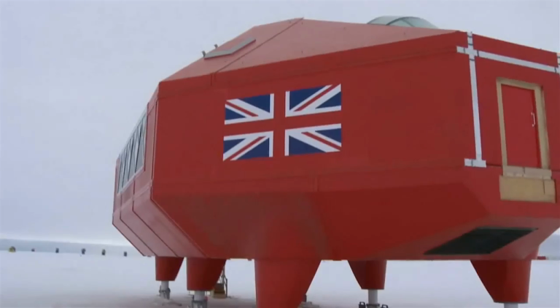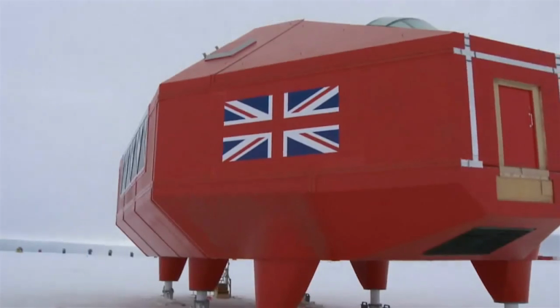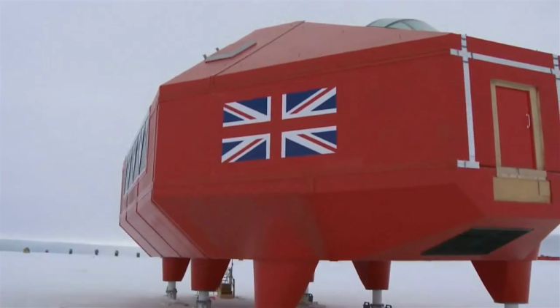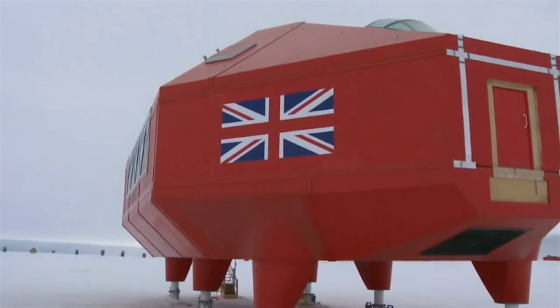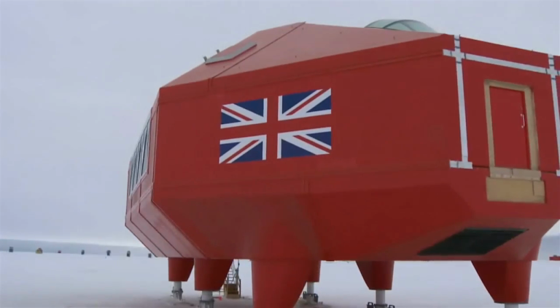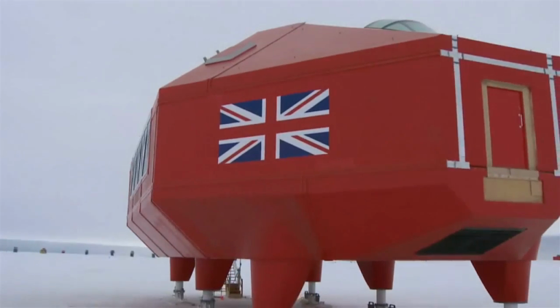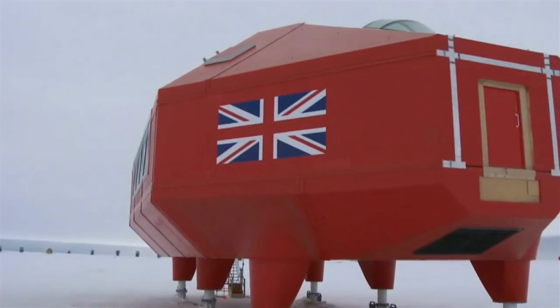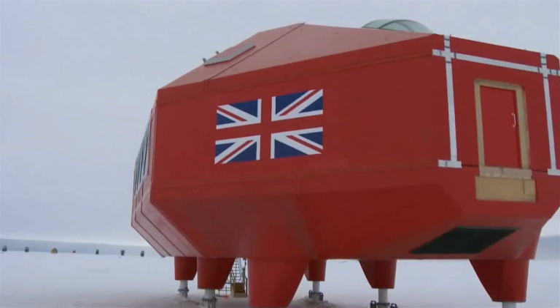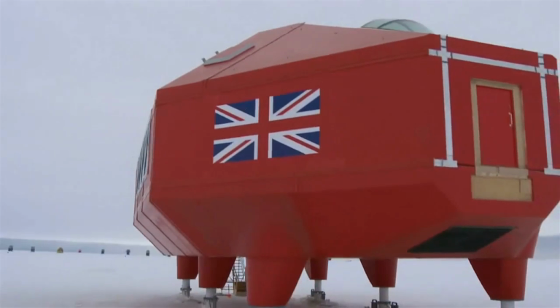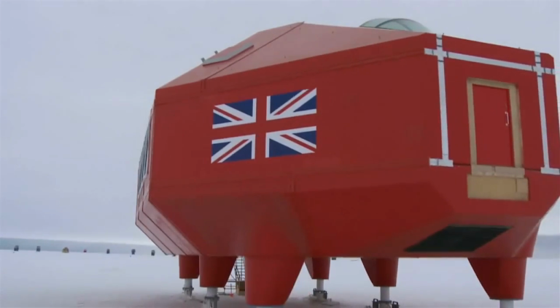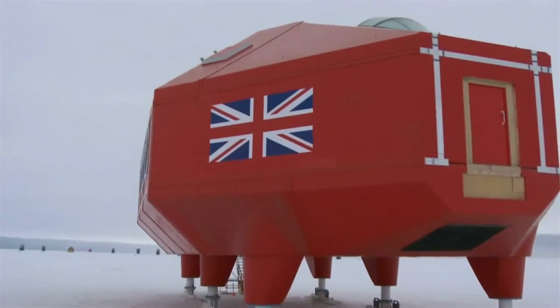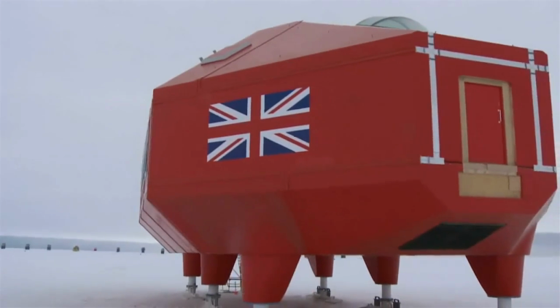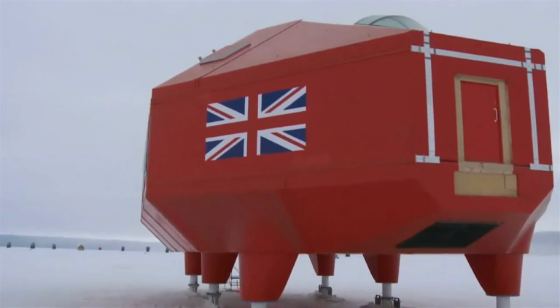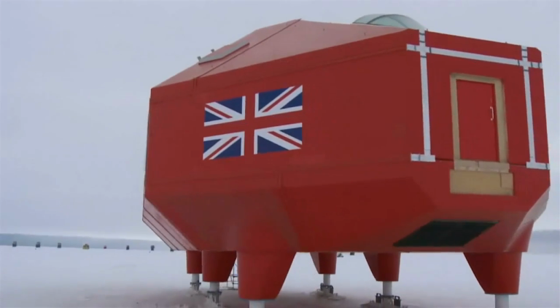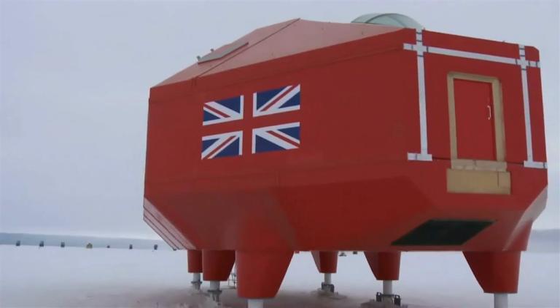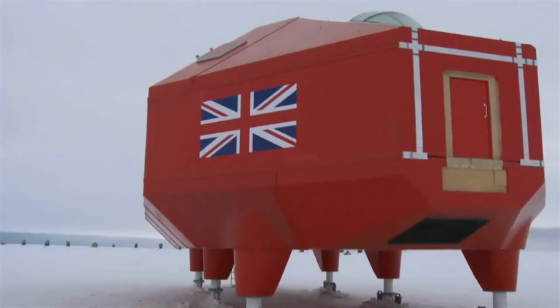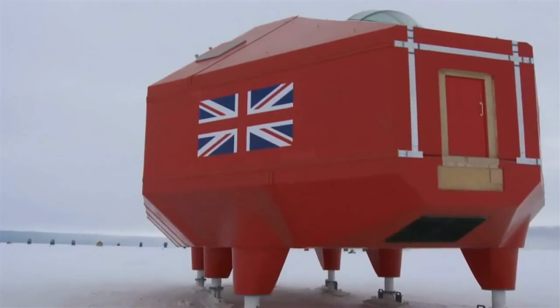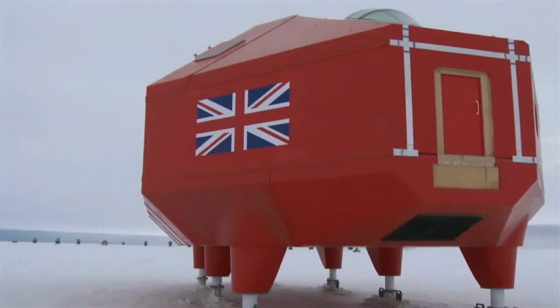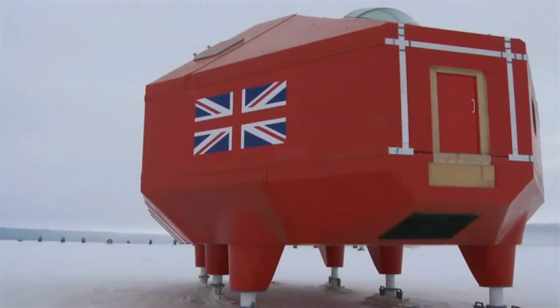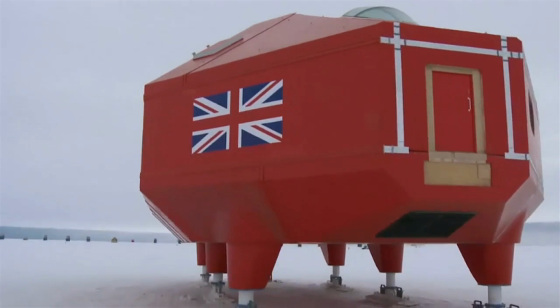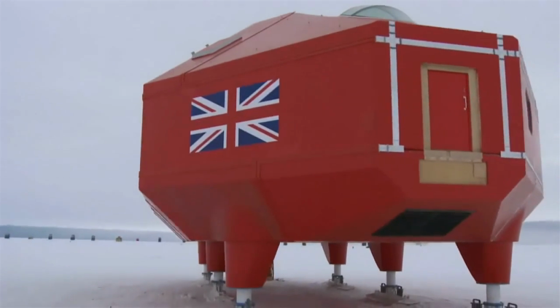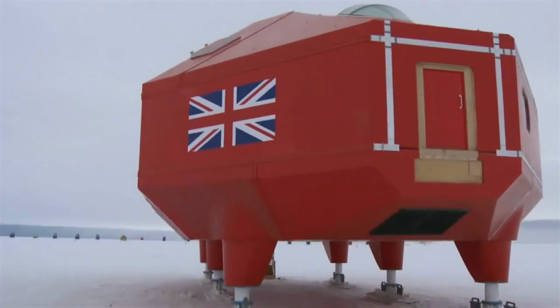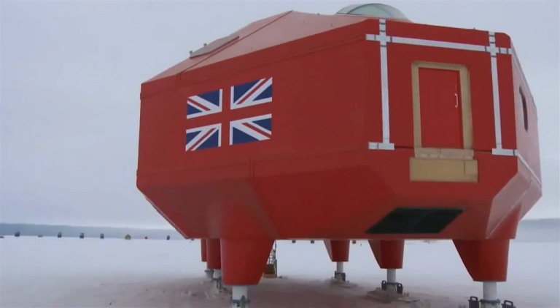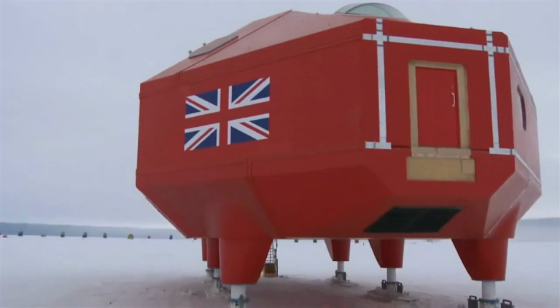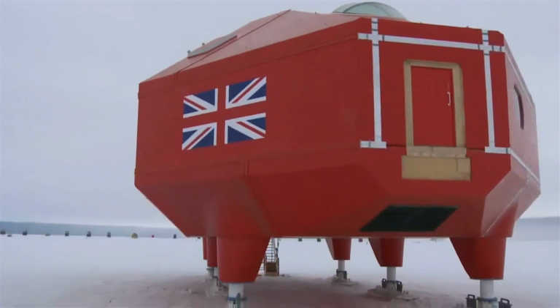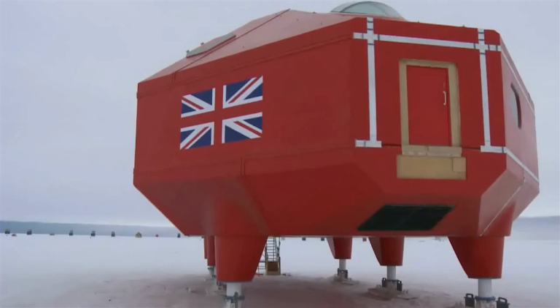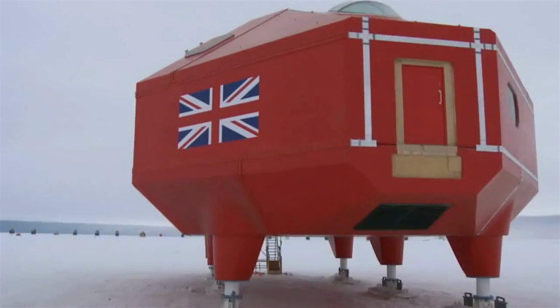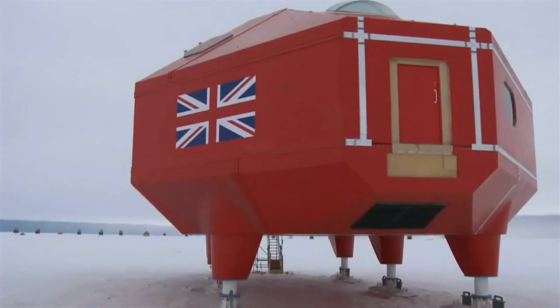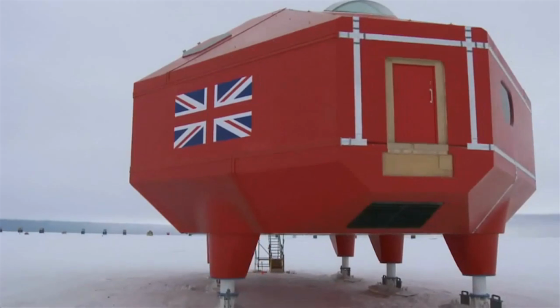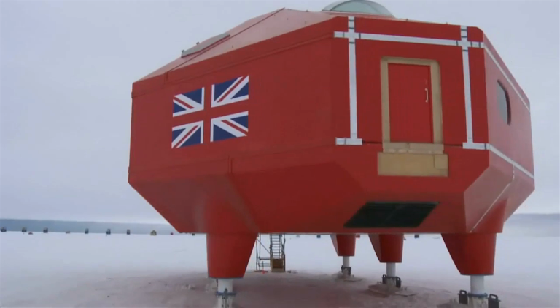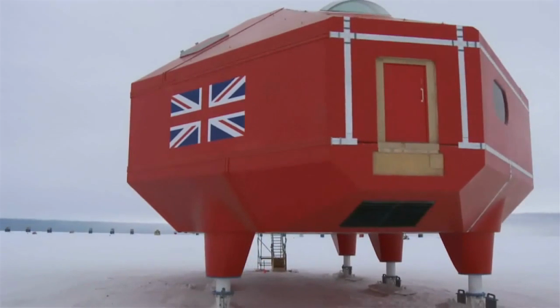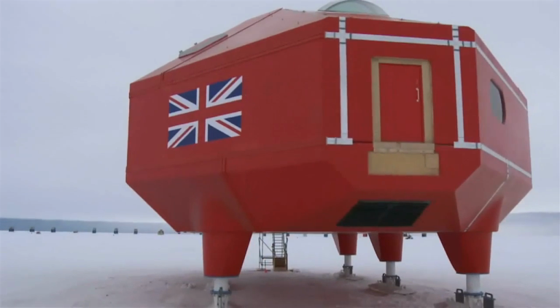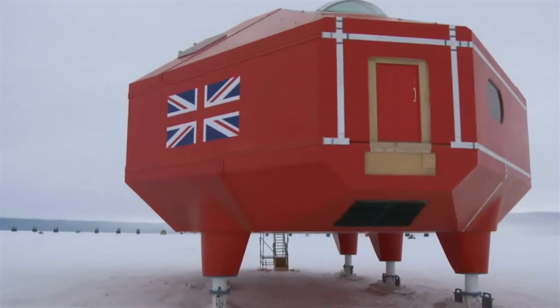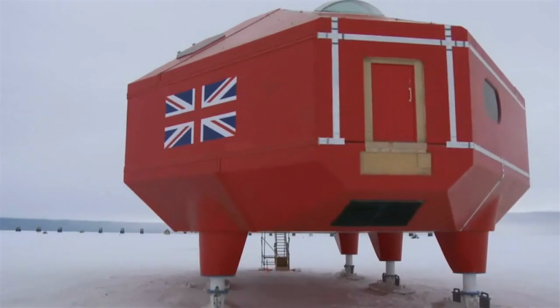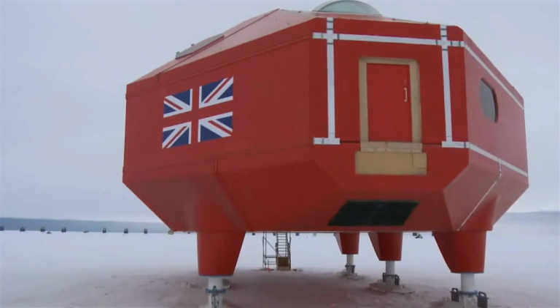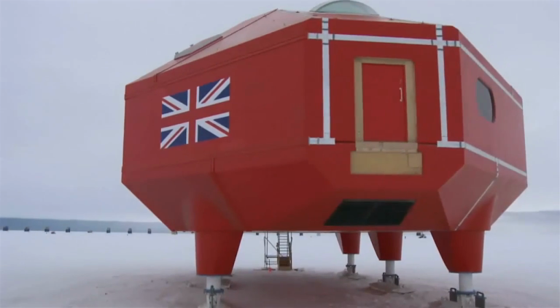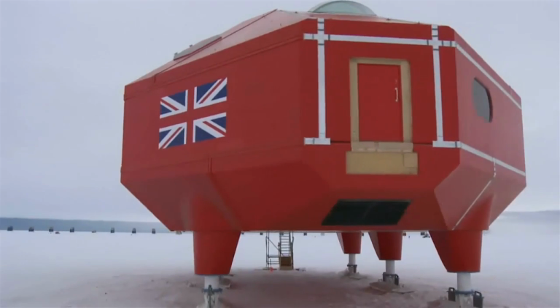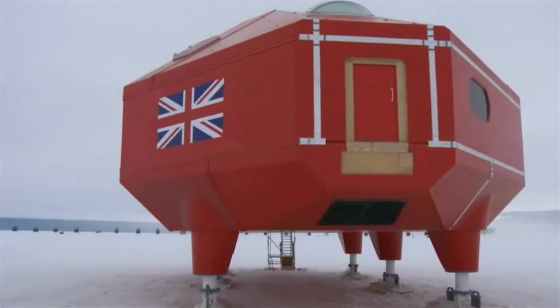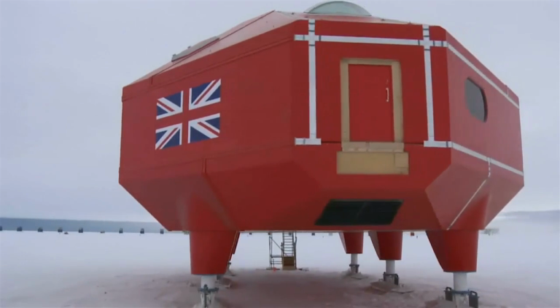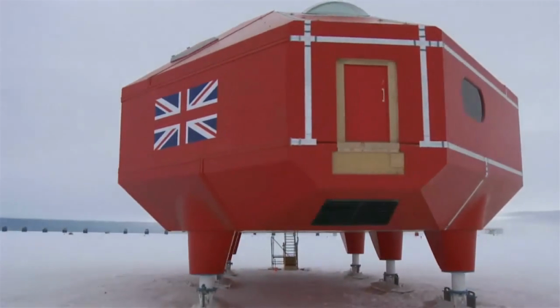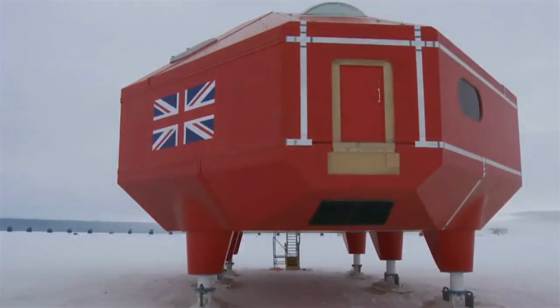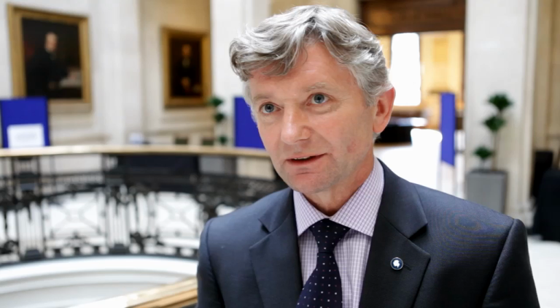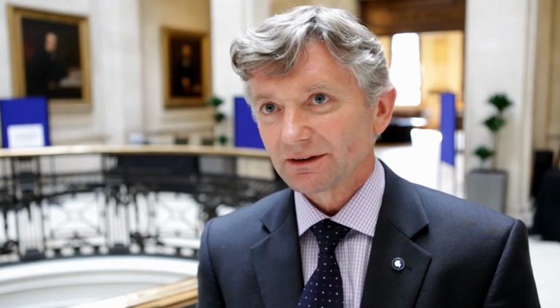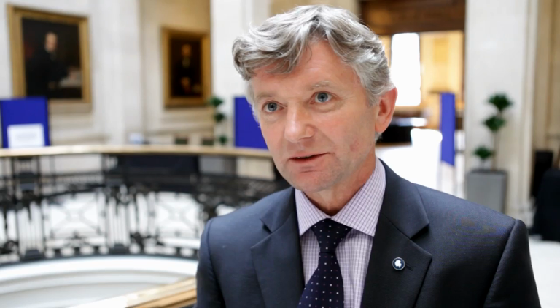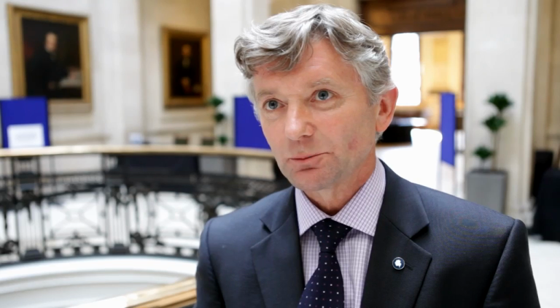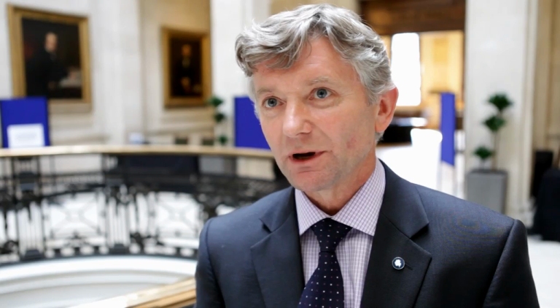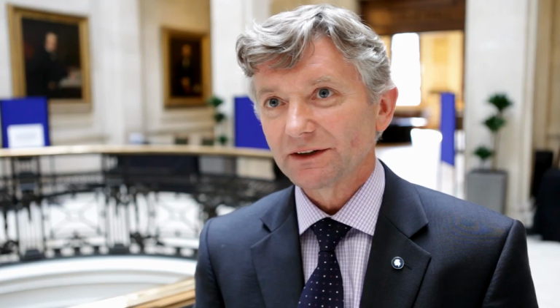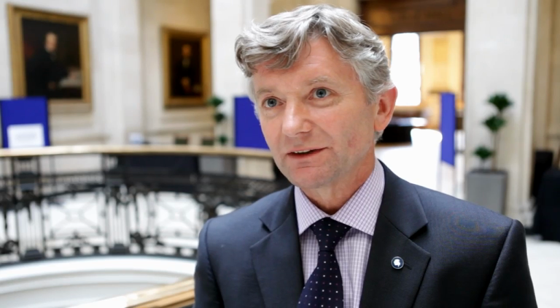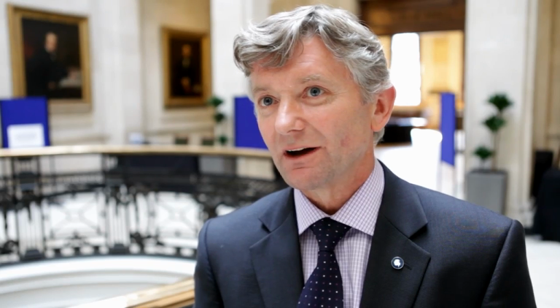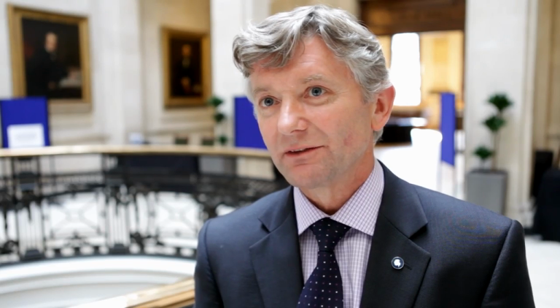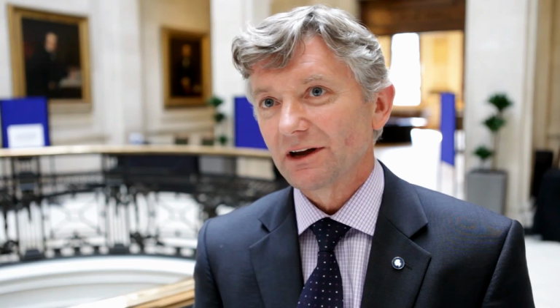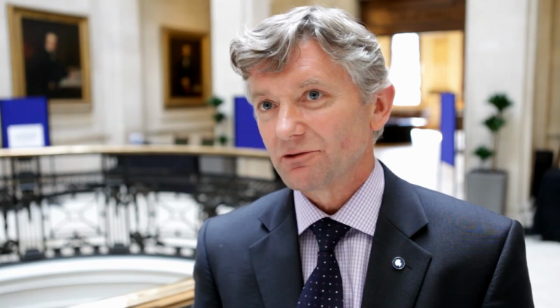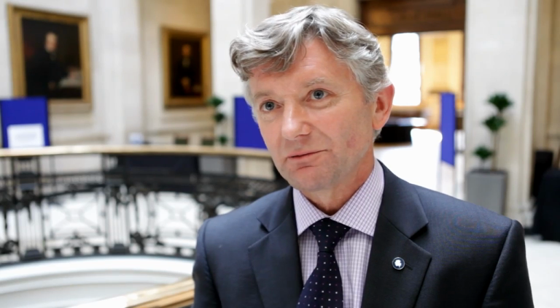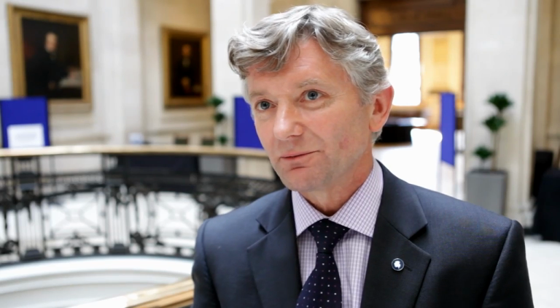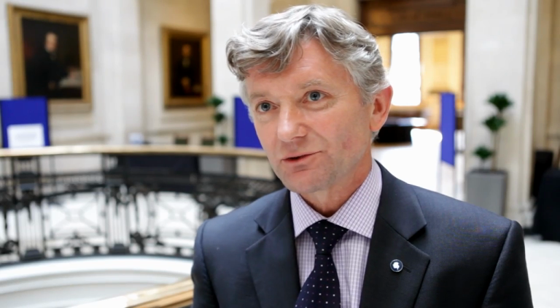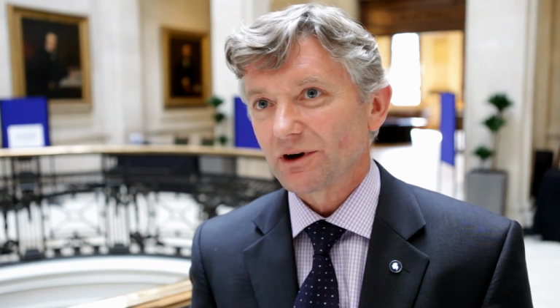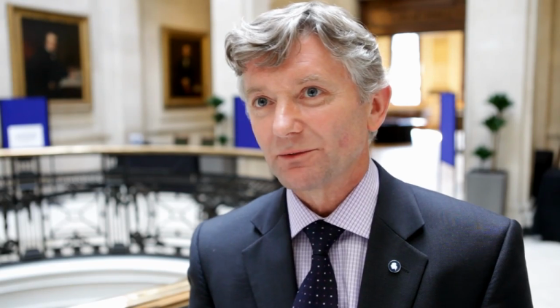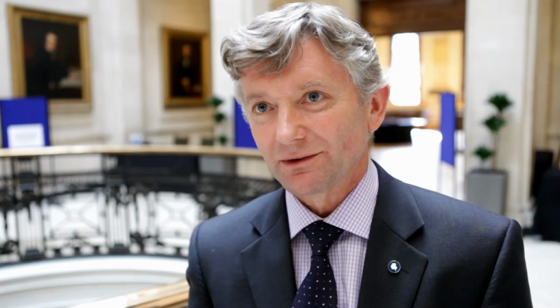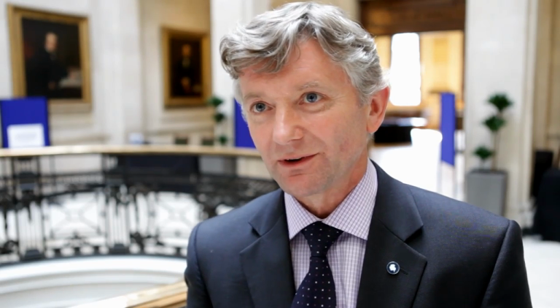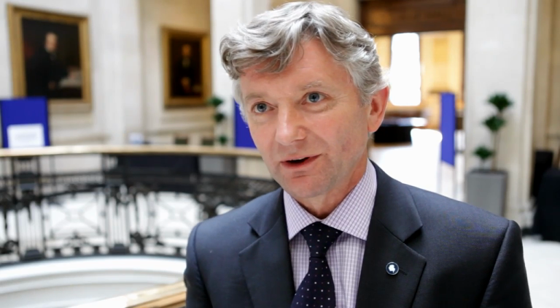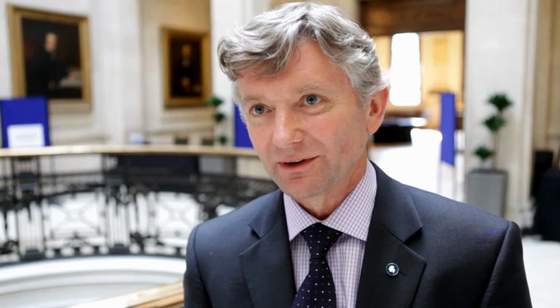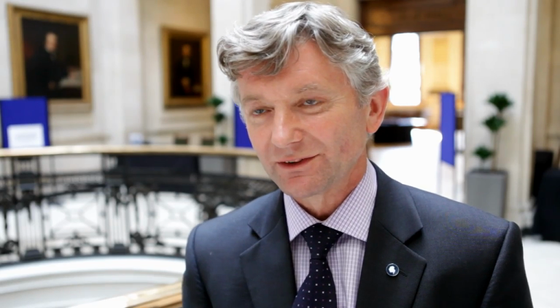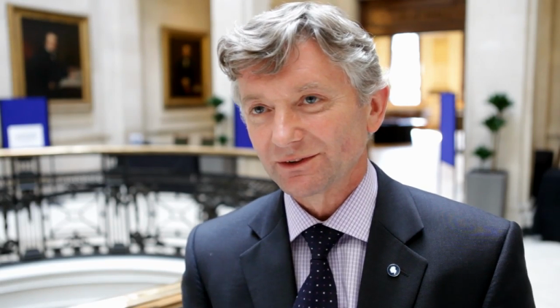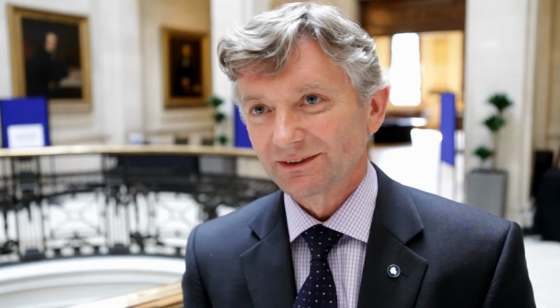It's been a journey that's taken us all over the world, including to Antarctica — a place that I've never even dreamt of going to.